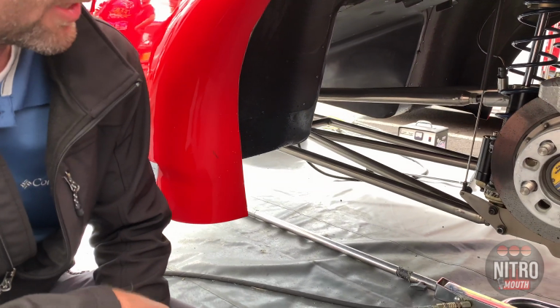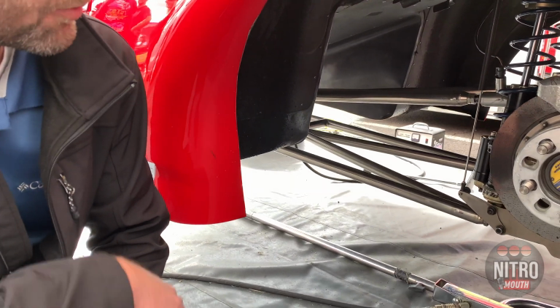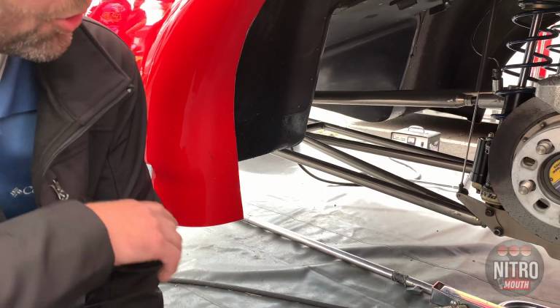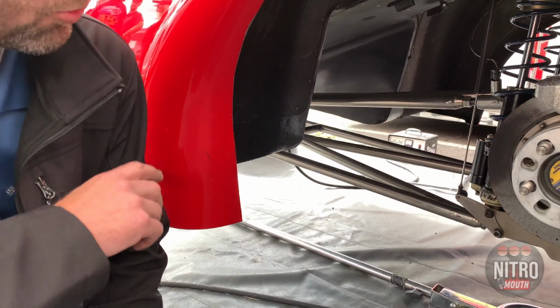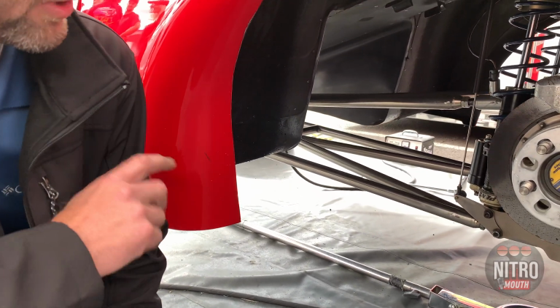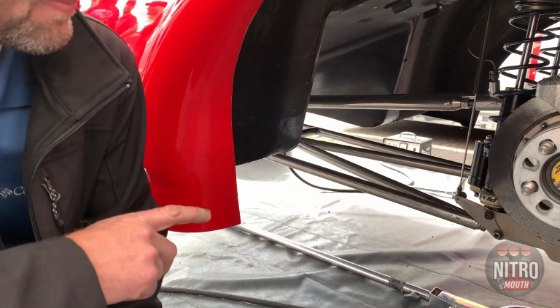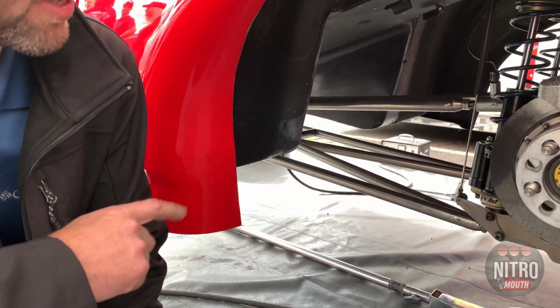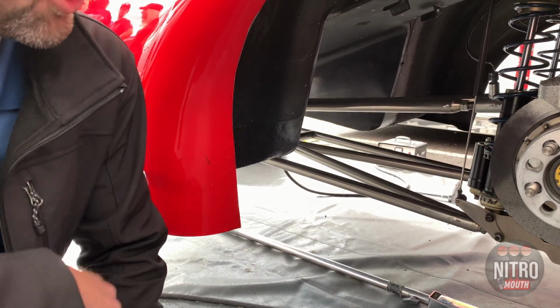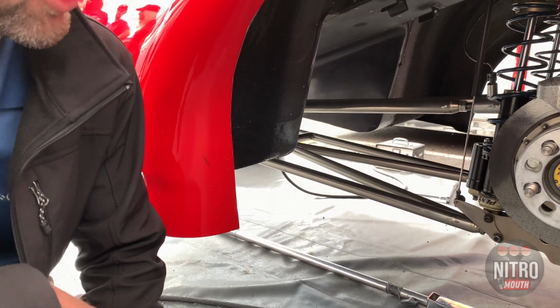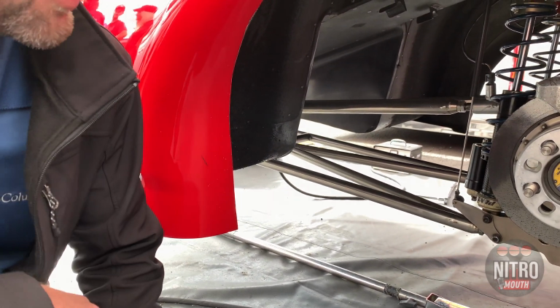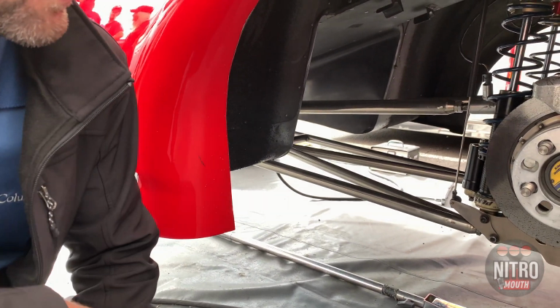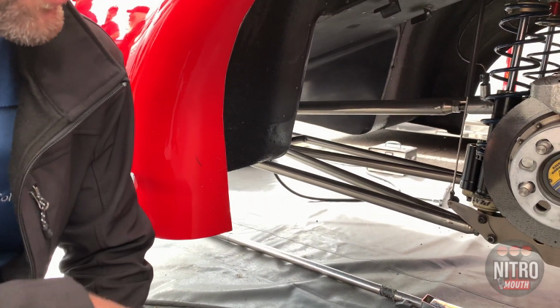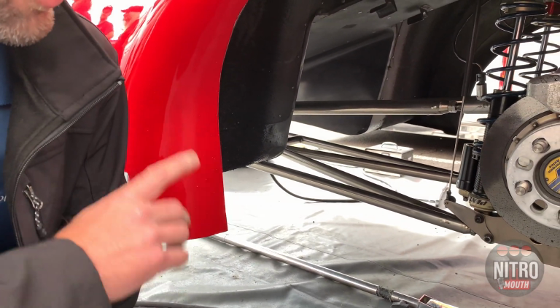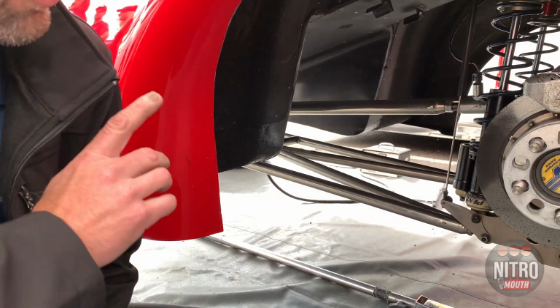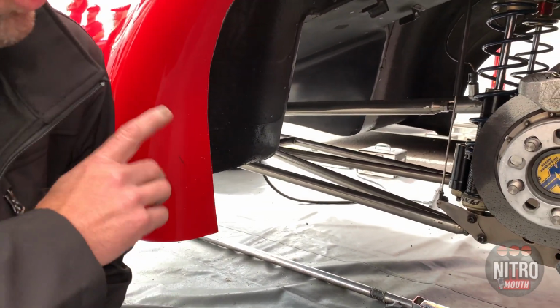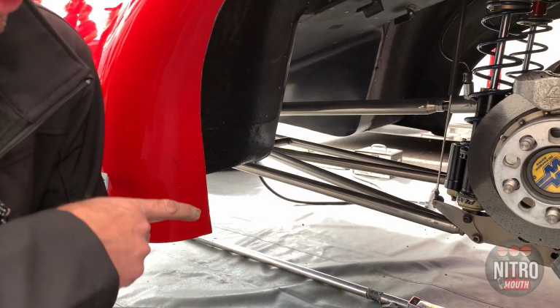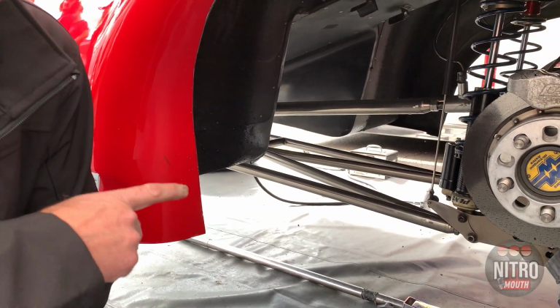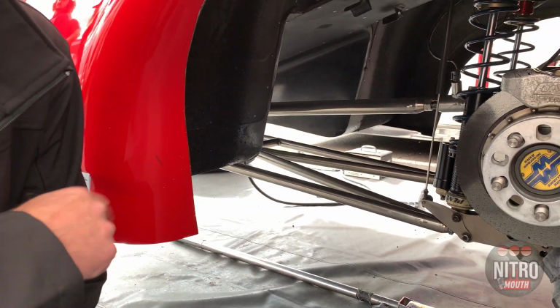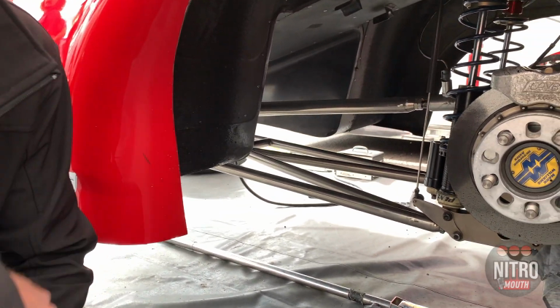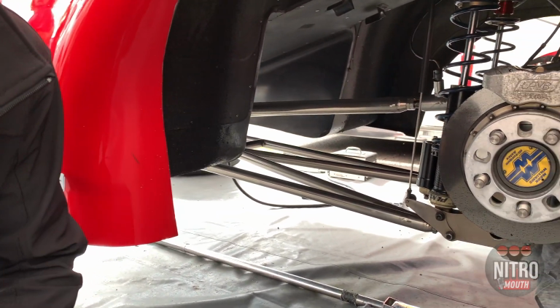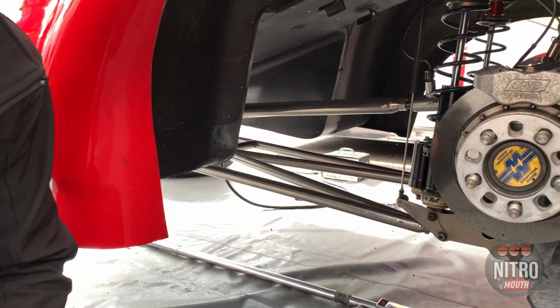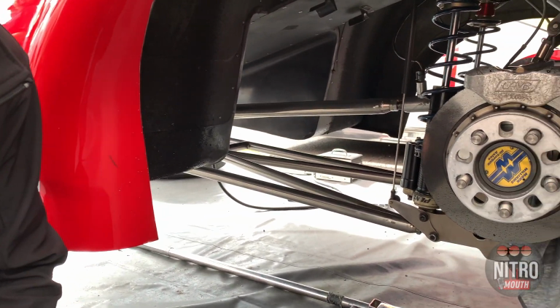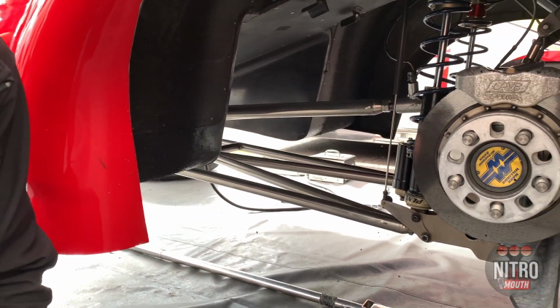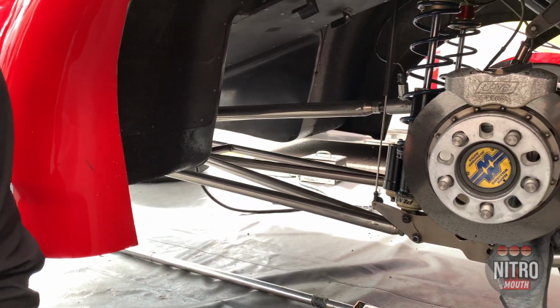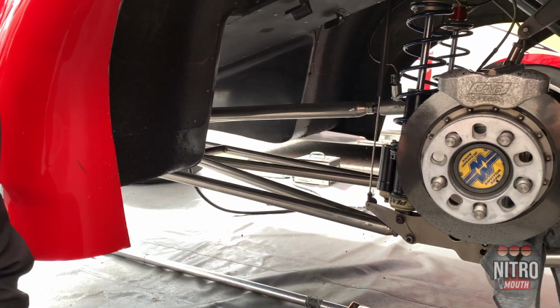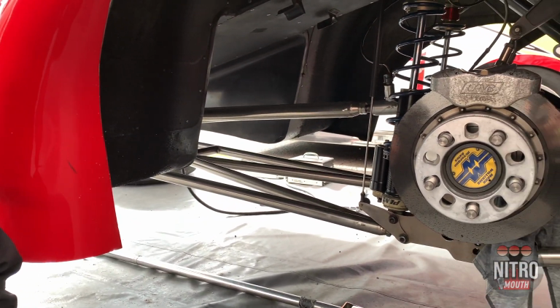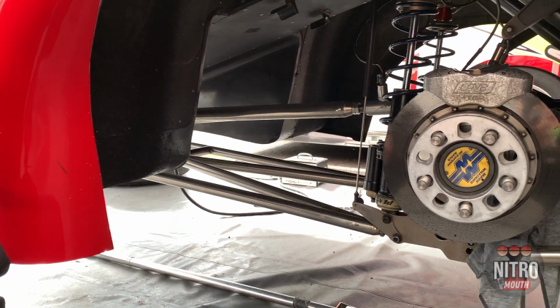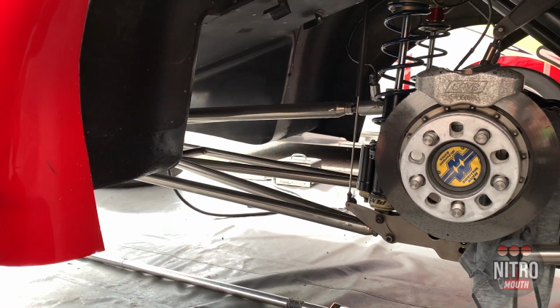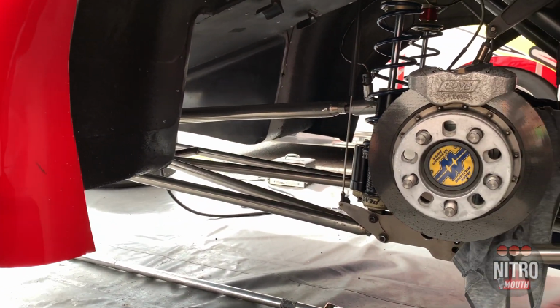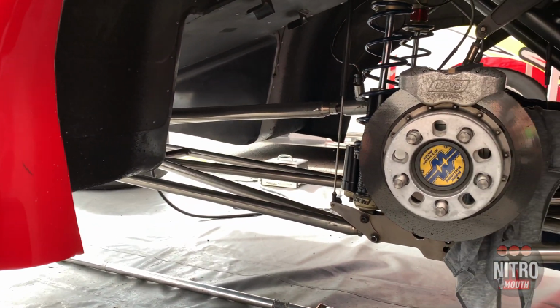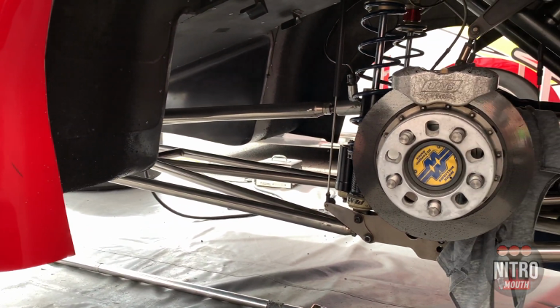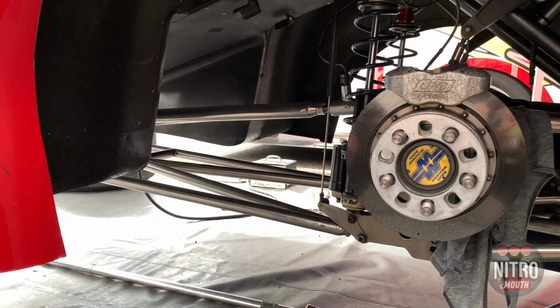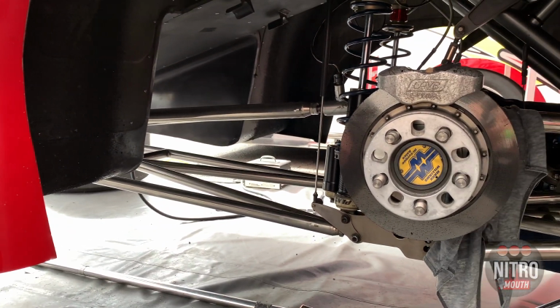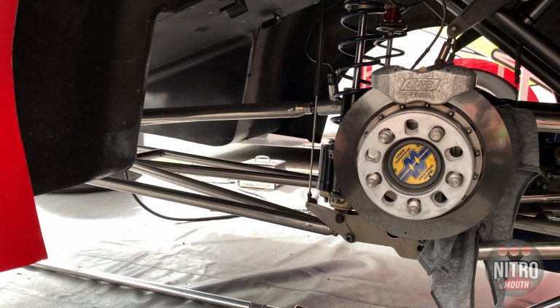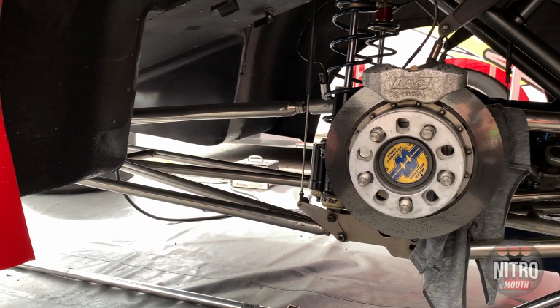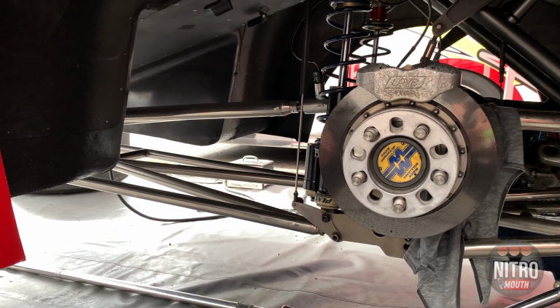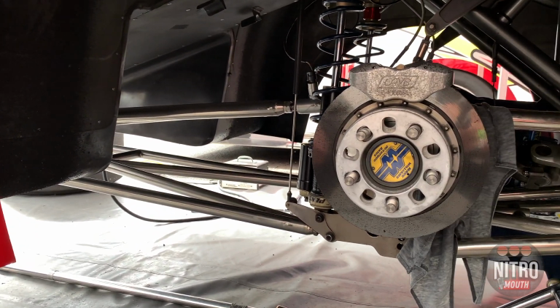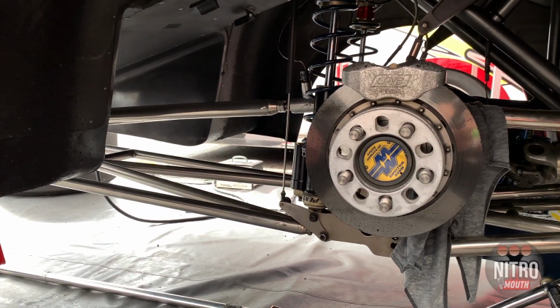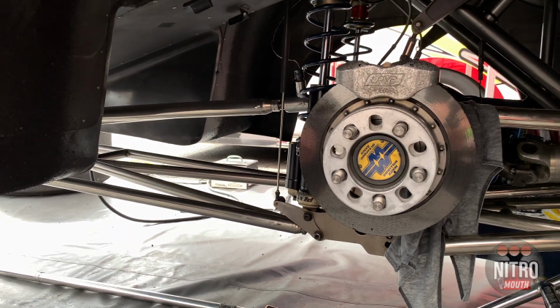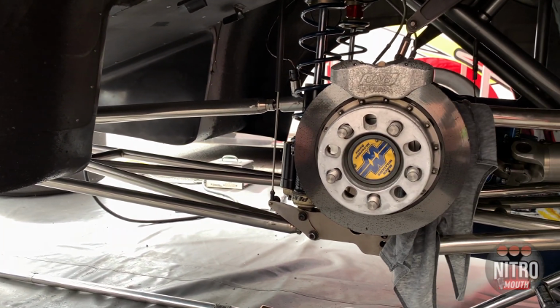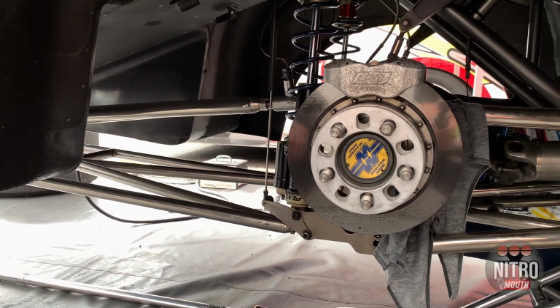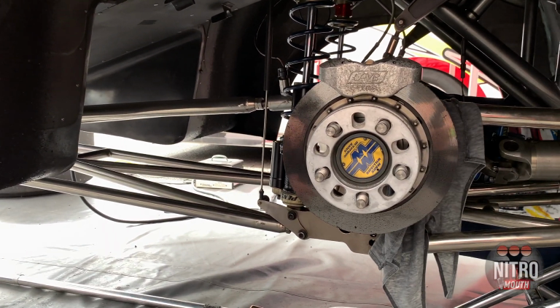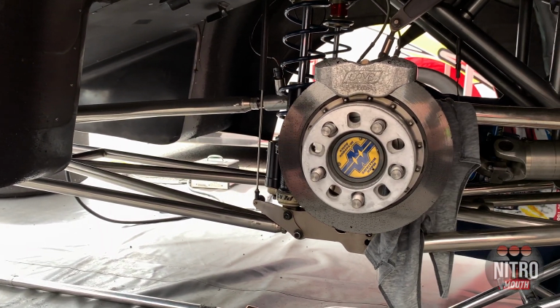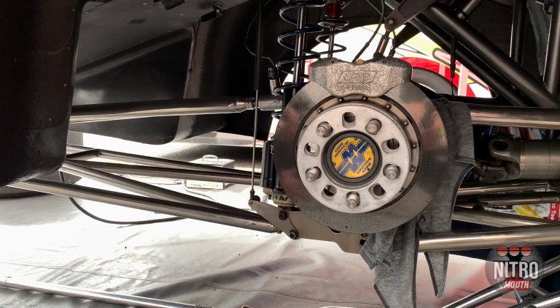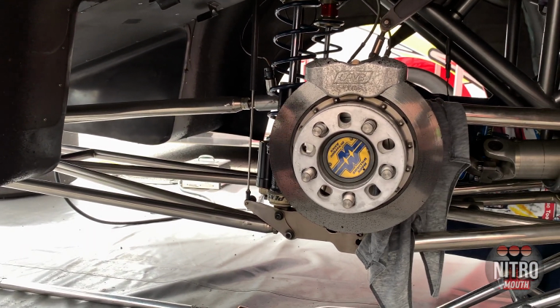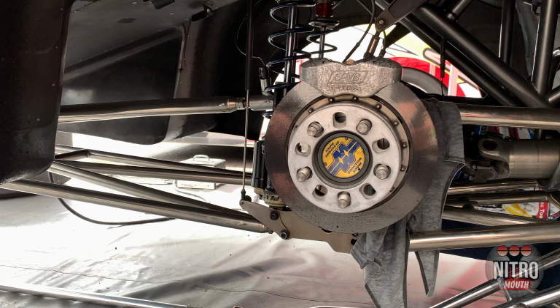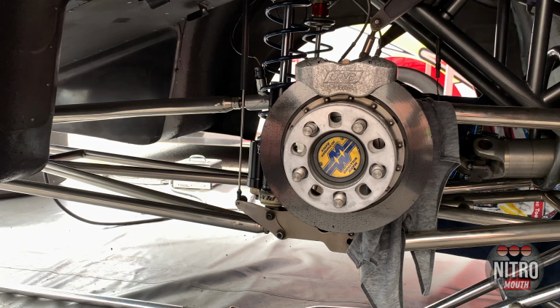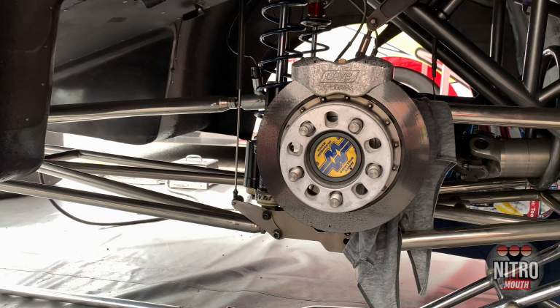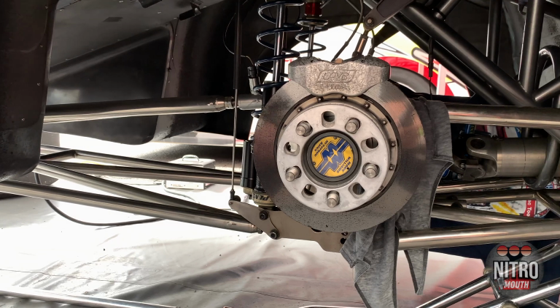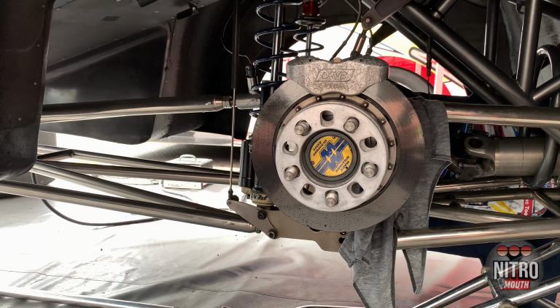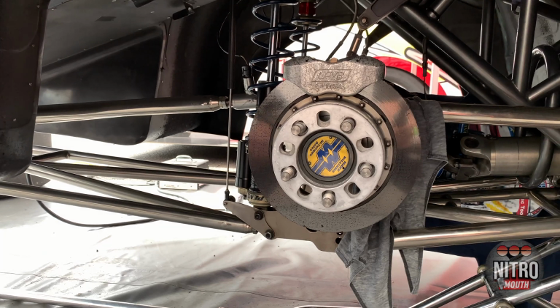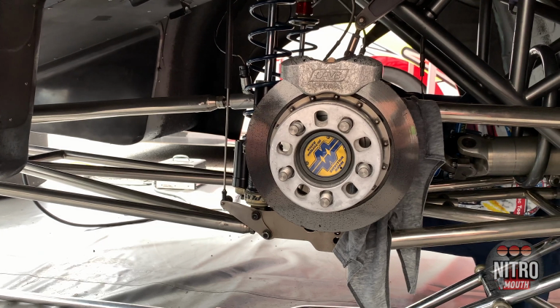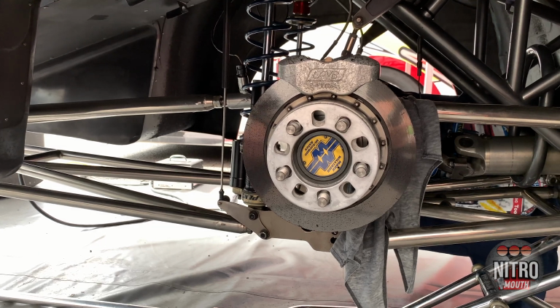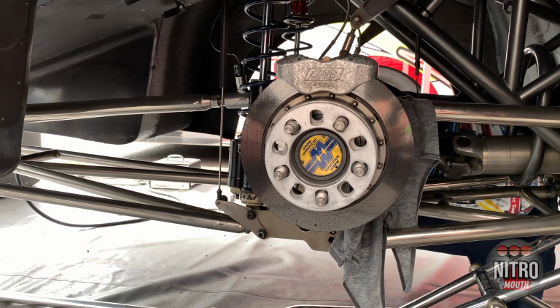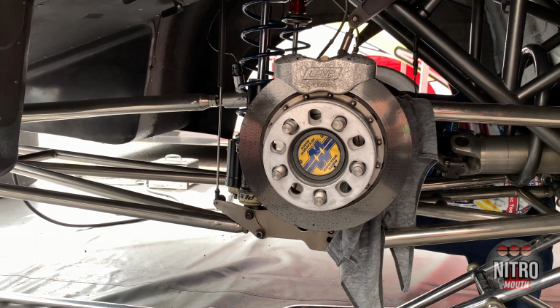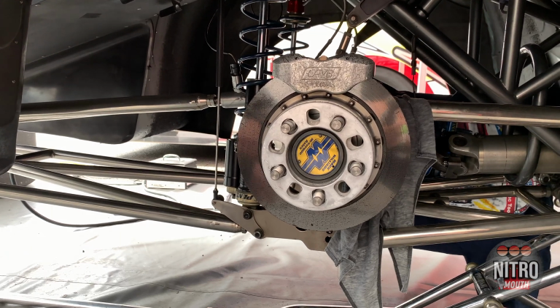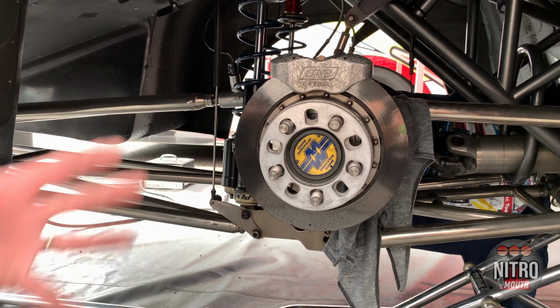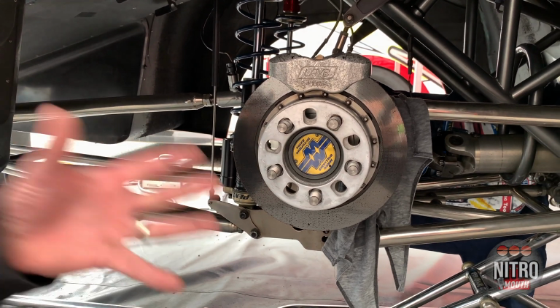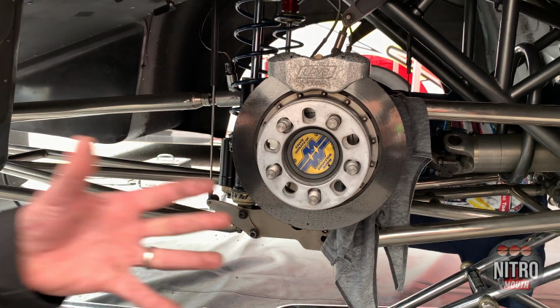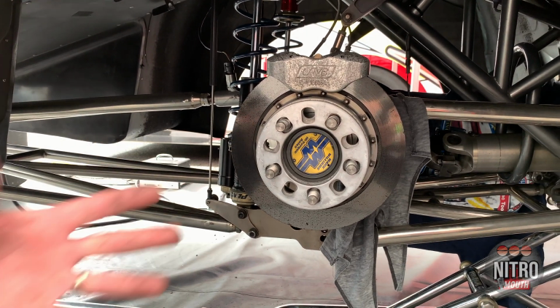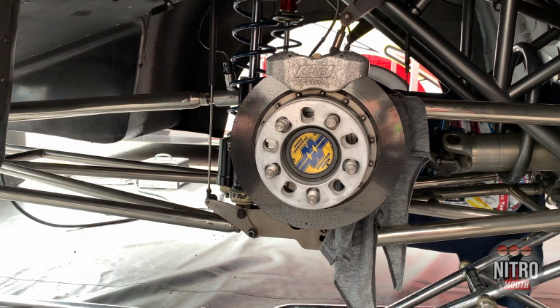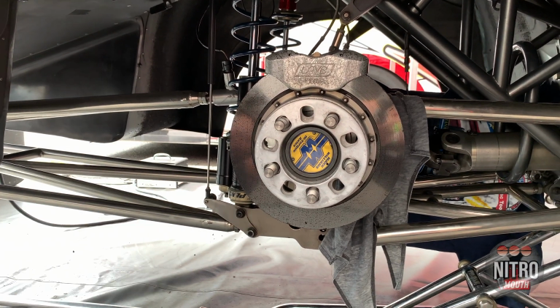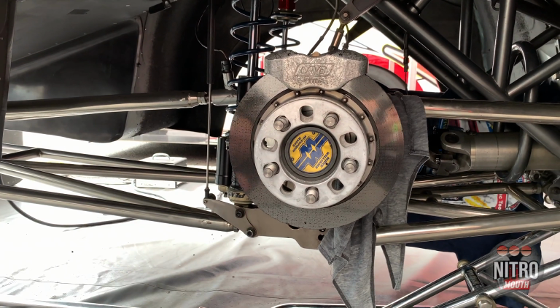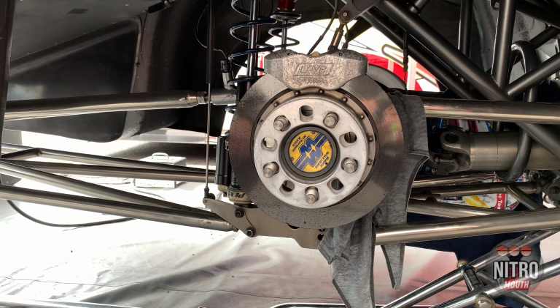We have two rebound adjustments, two compression adjustments — high and low speed. Obviously we can change spring rates and four-link settings.